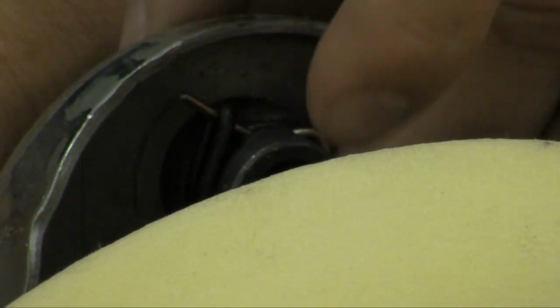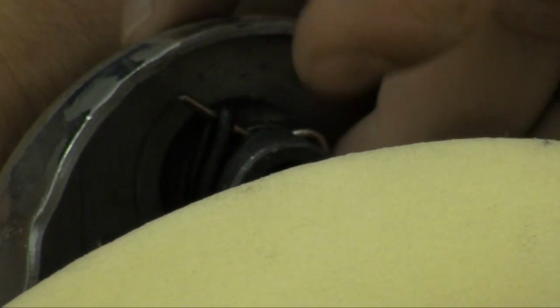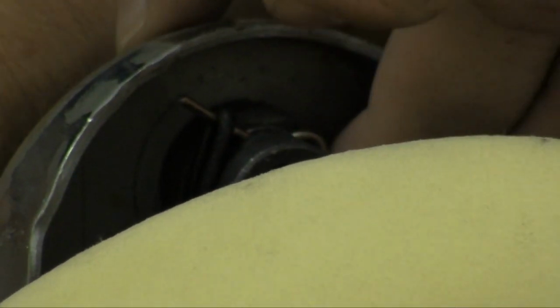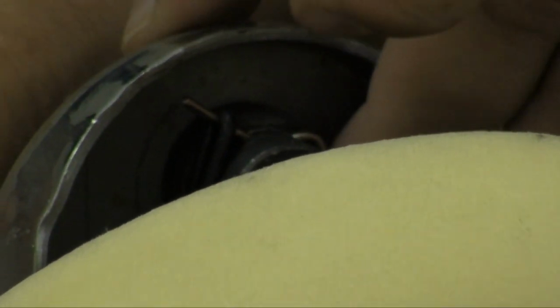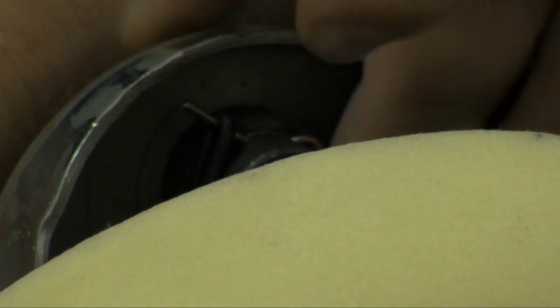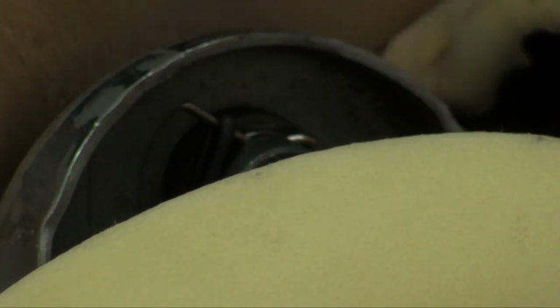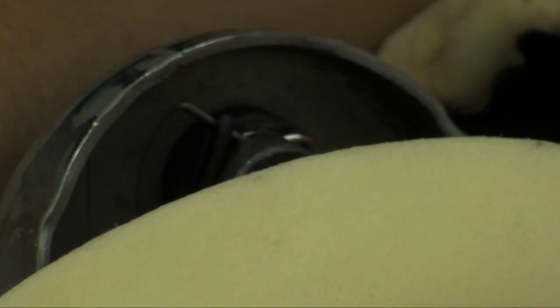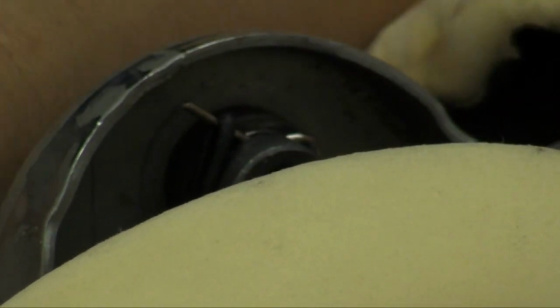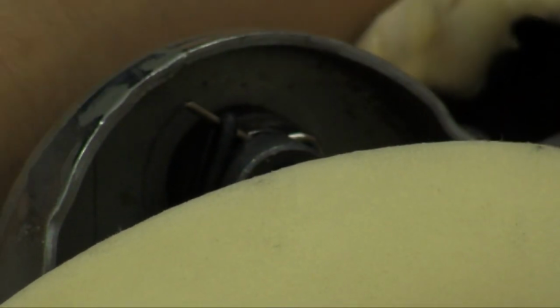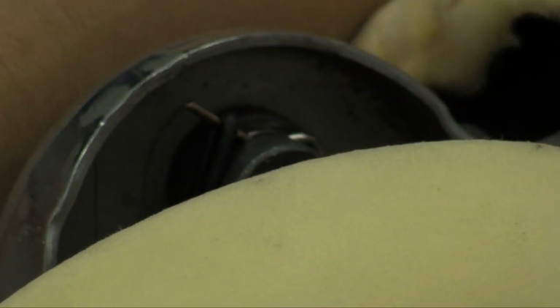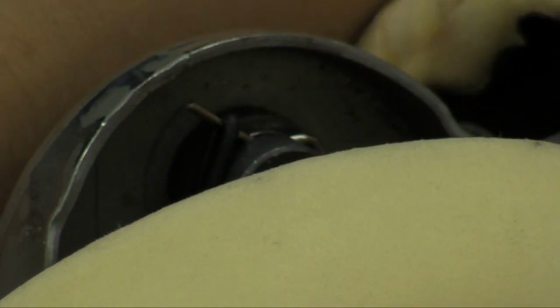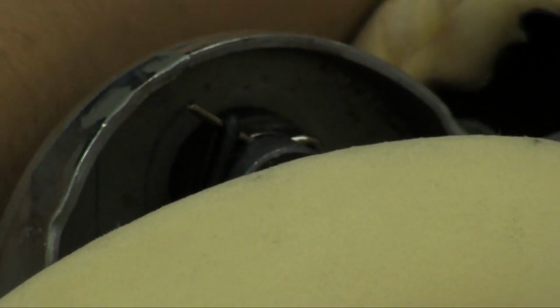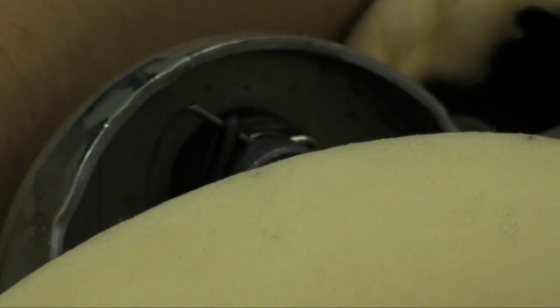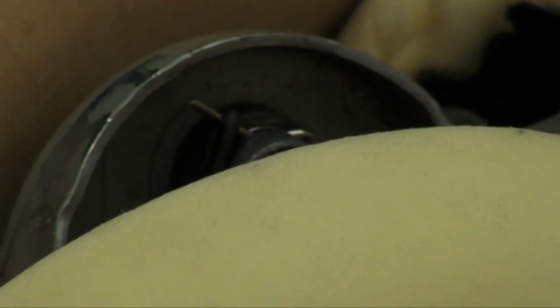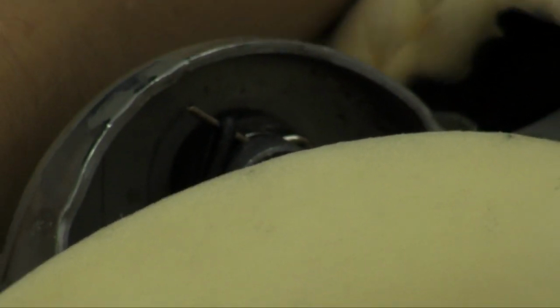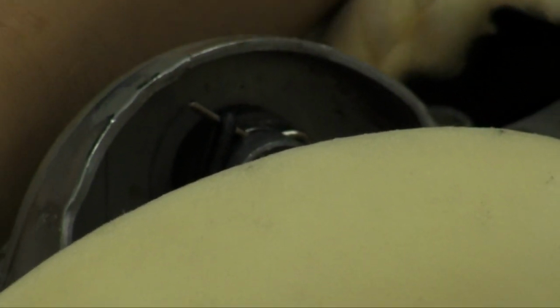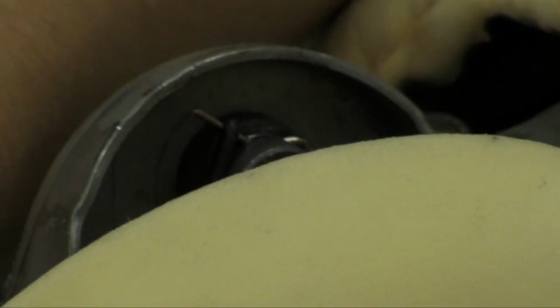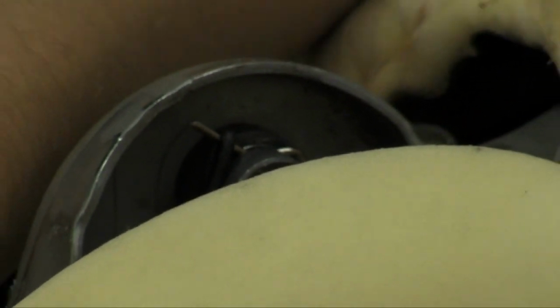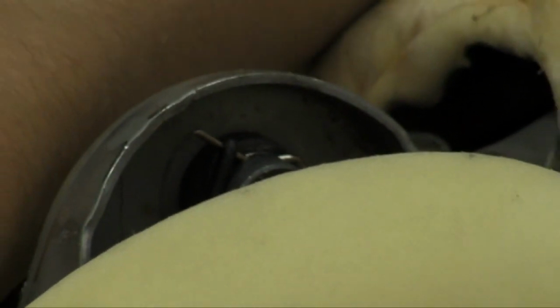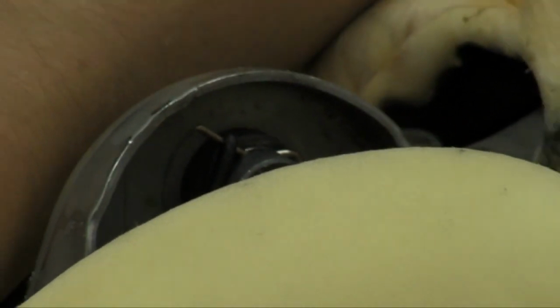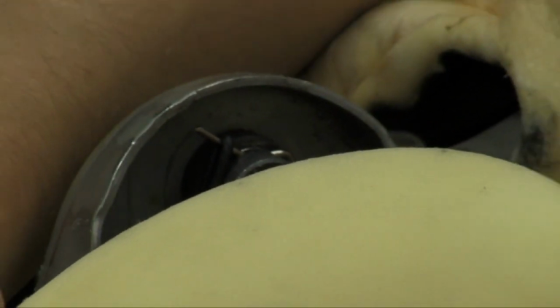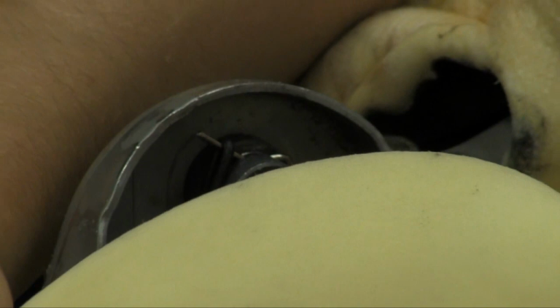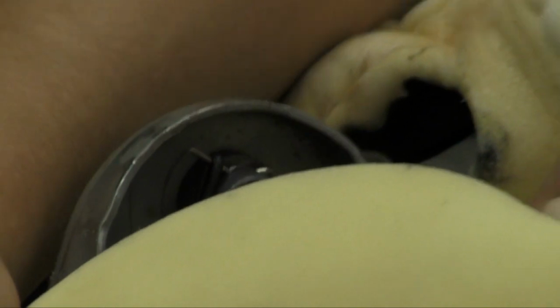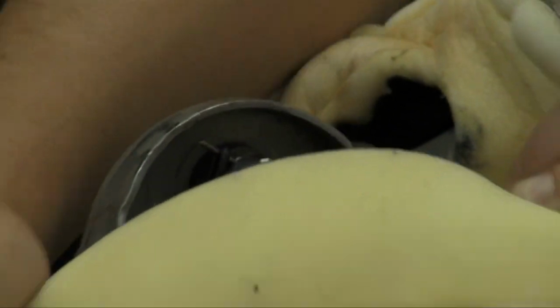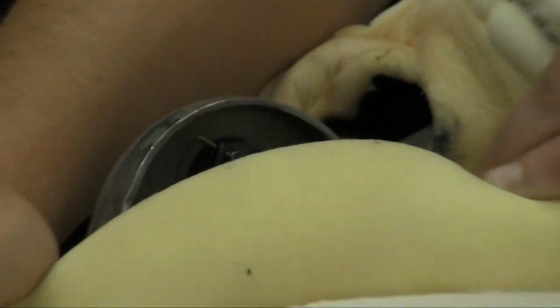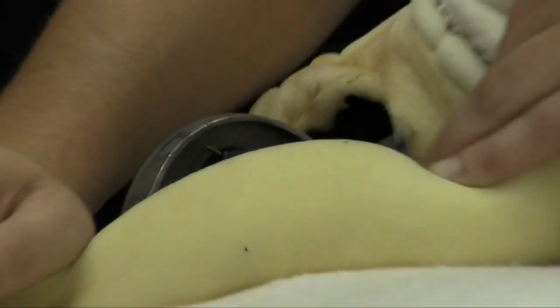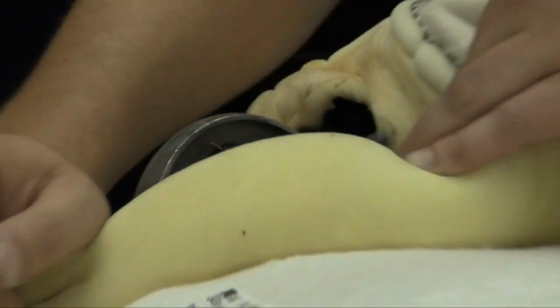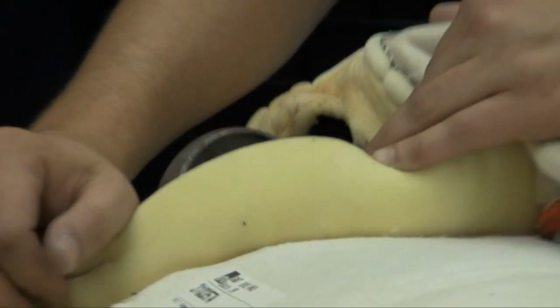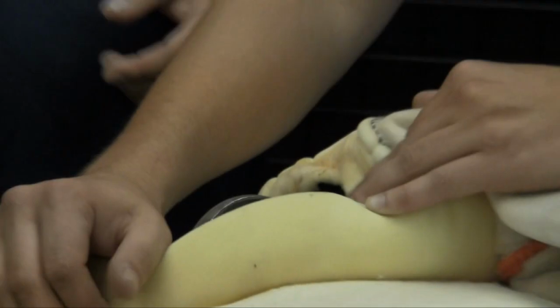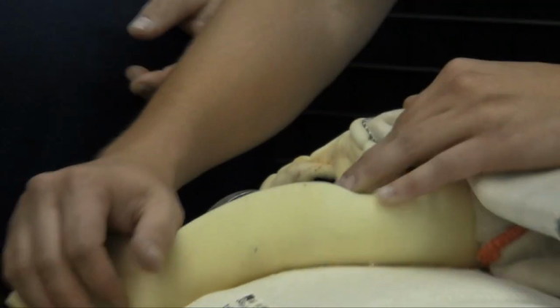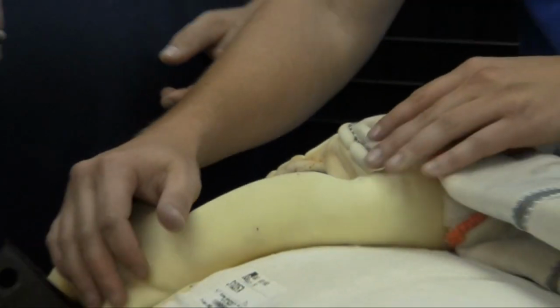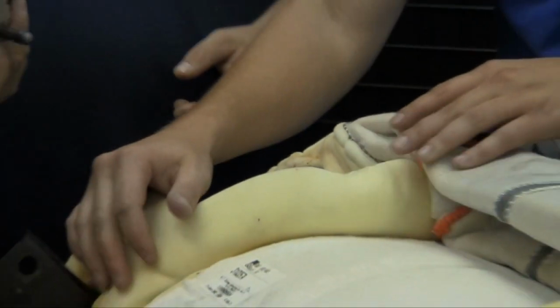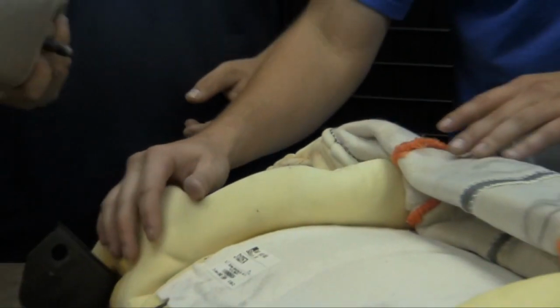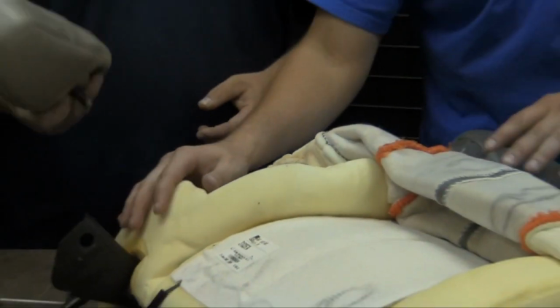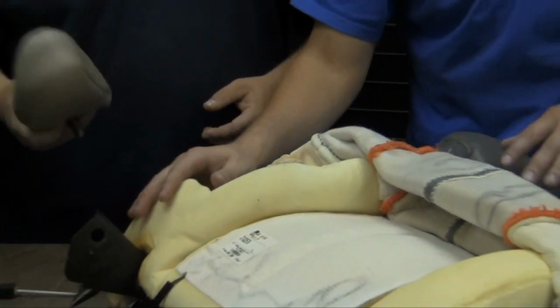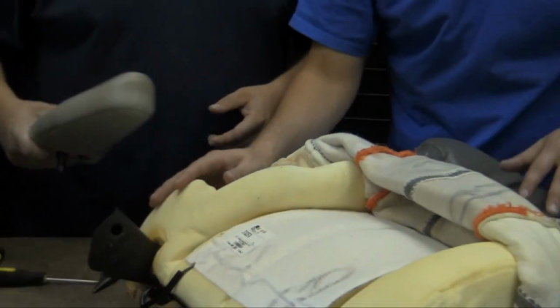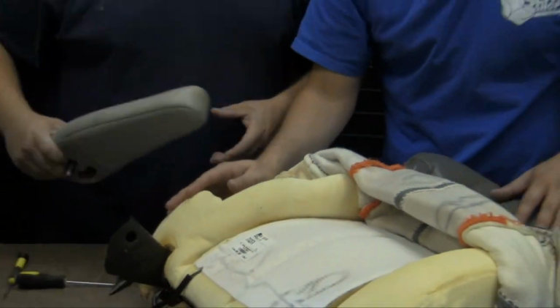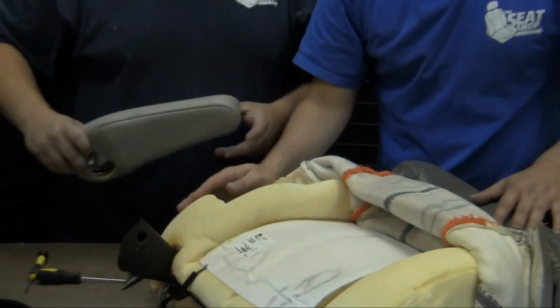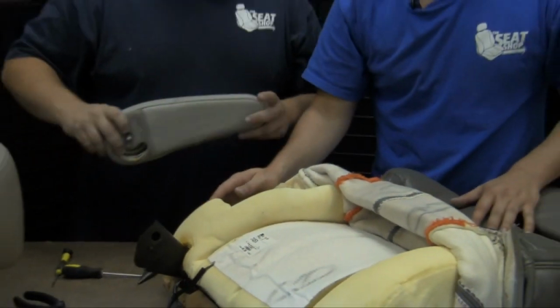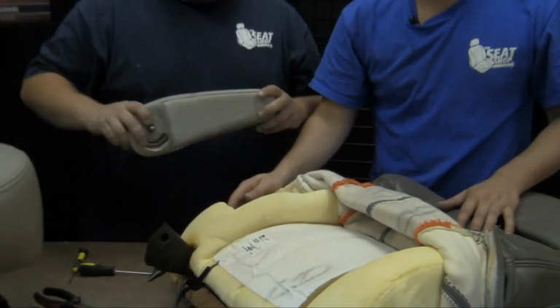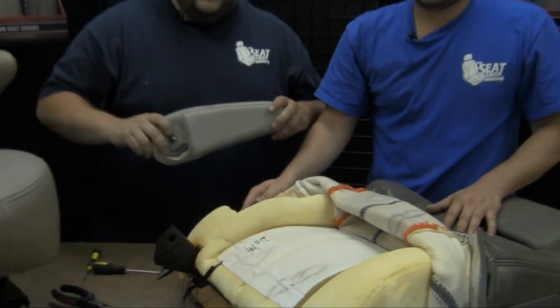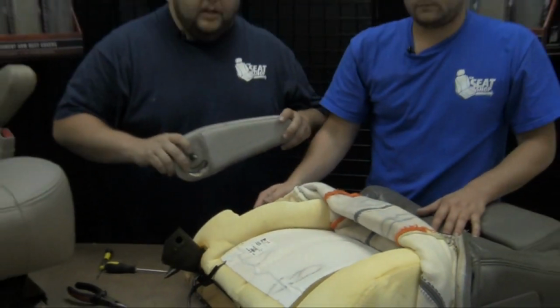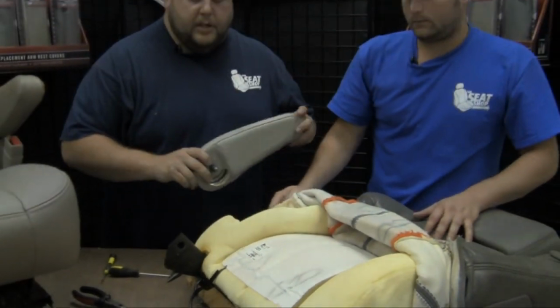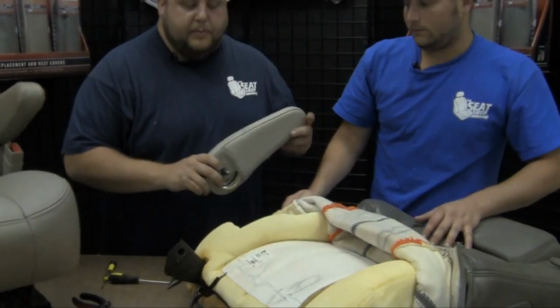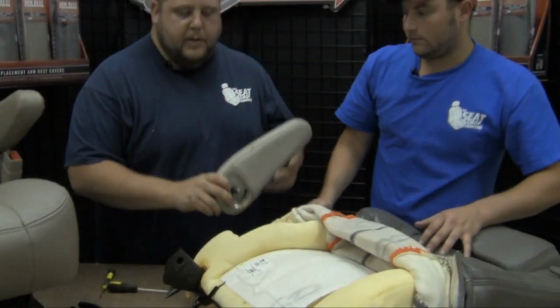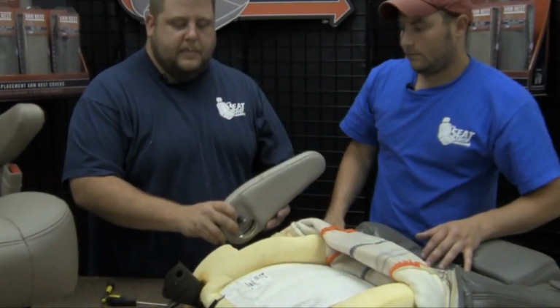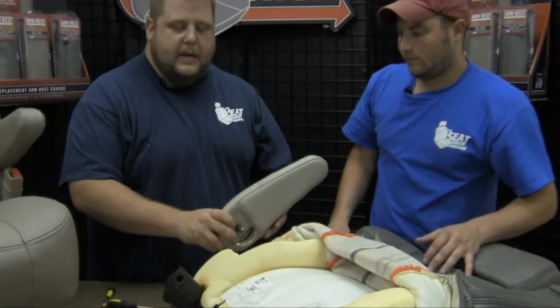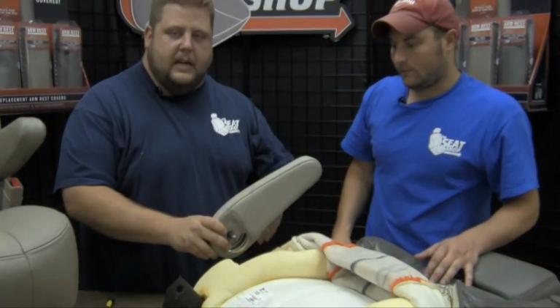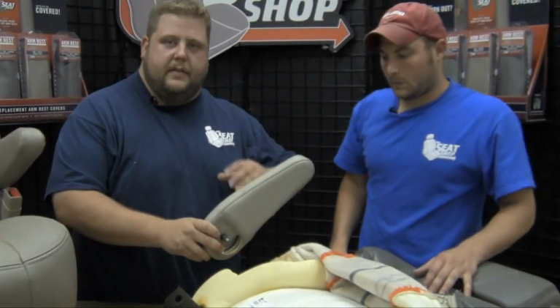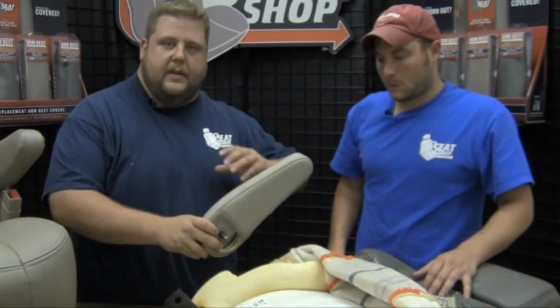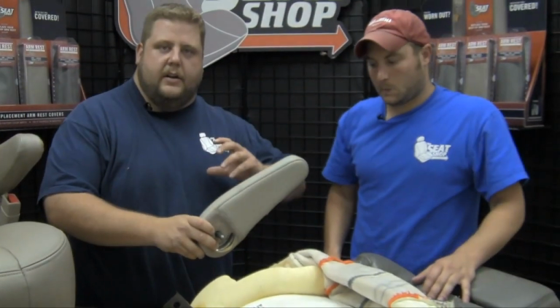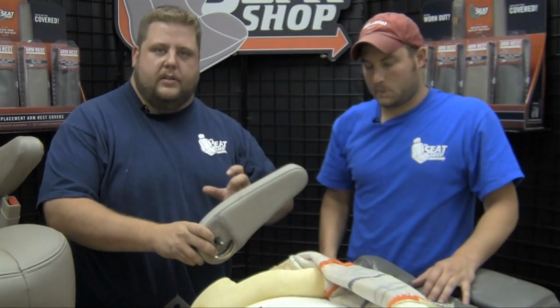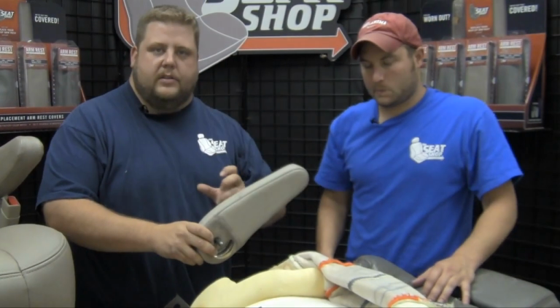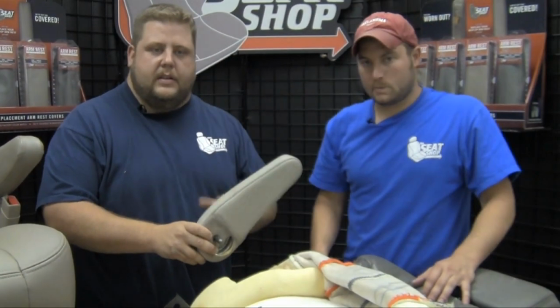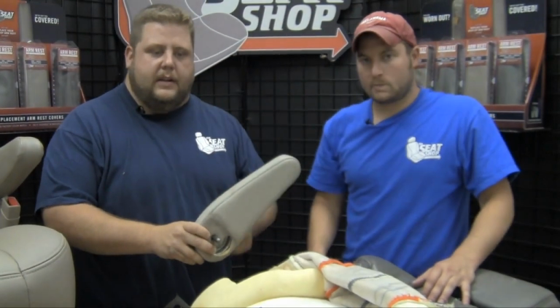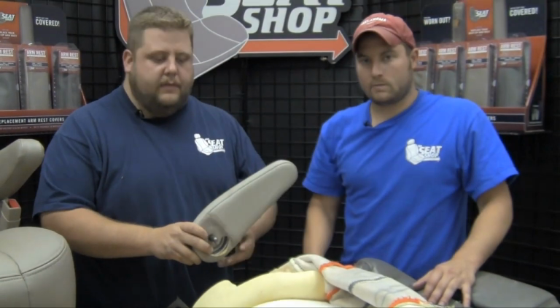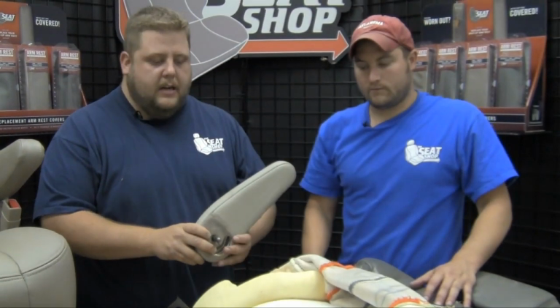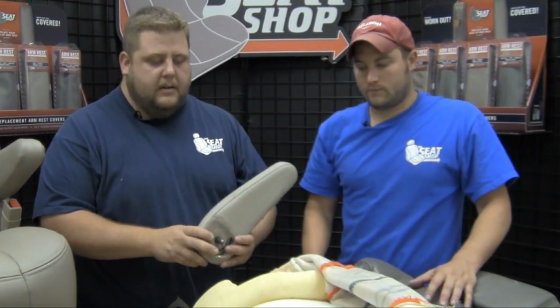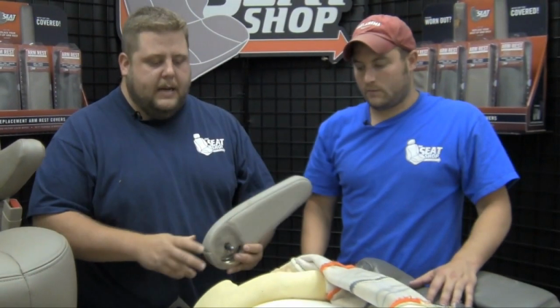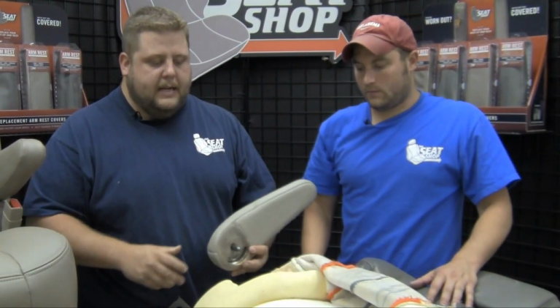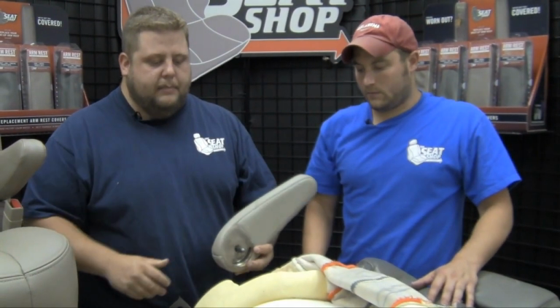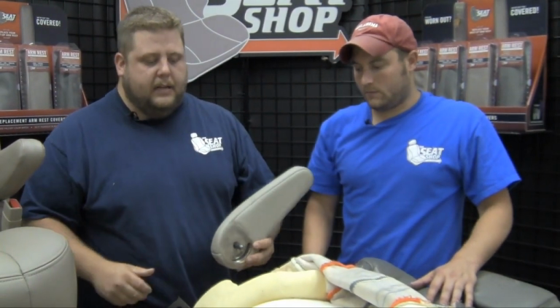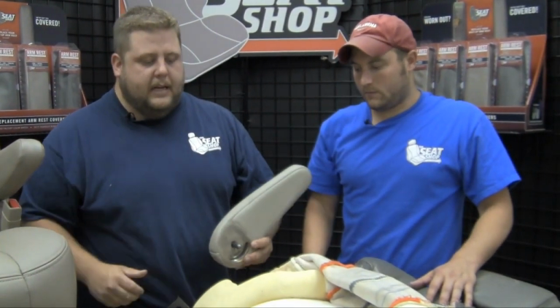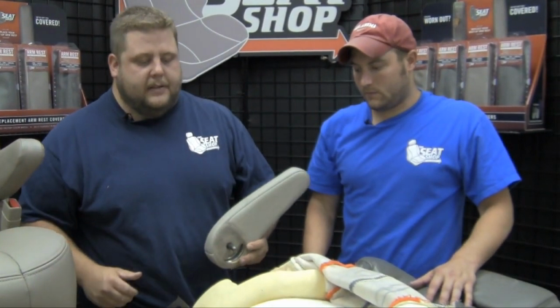Now we've got it all stretched on. Once you get that recovered, just push it back in there and it'll self-lock back in place.